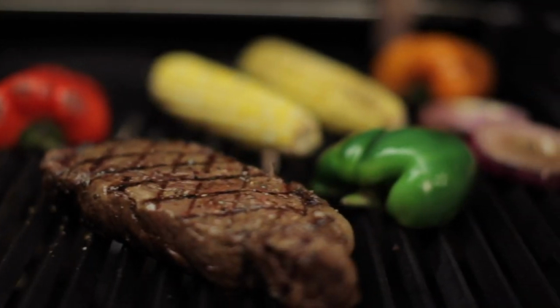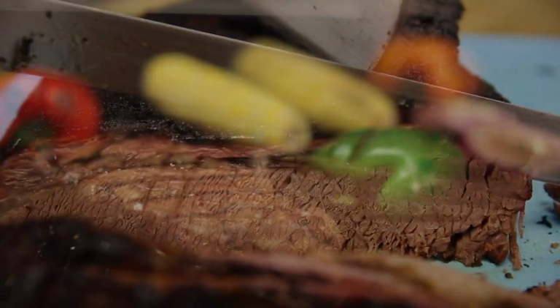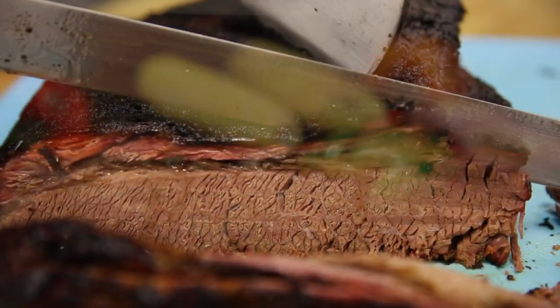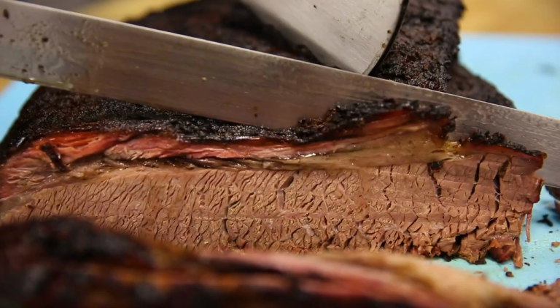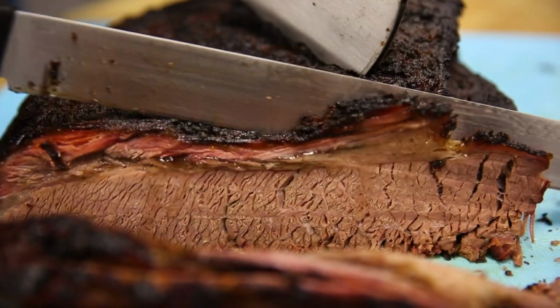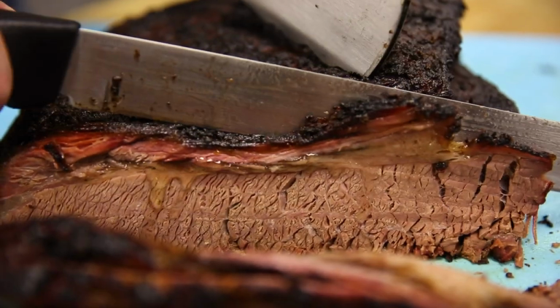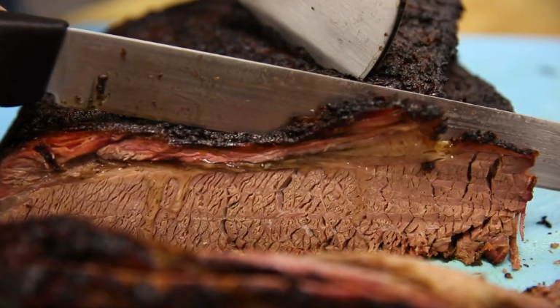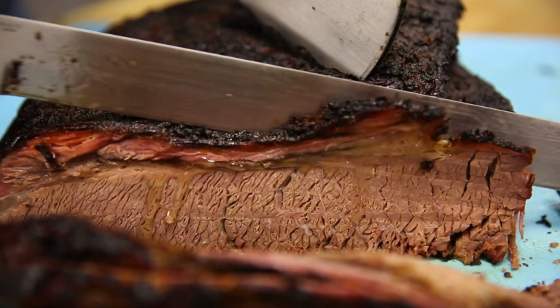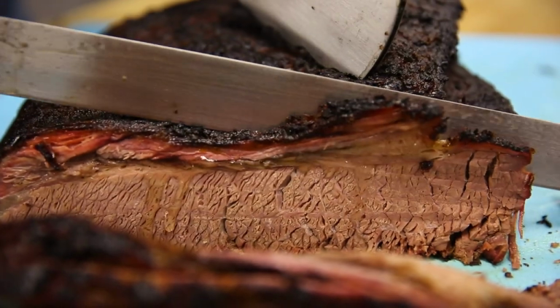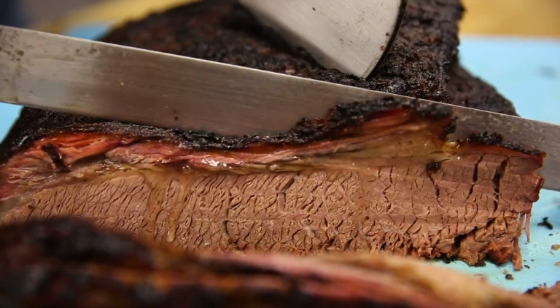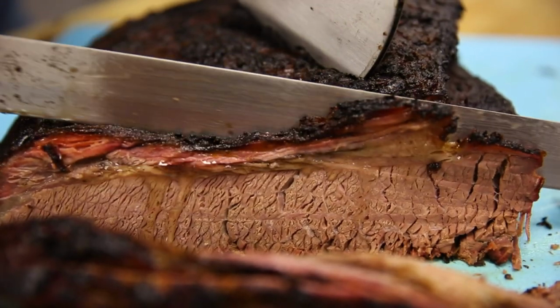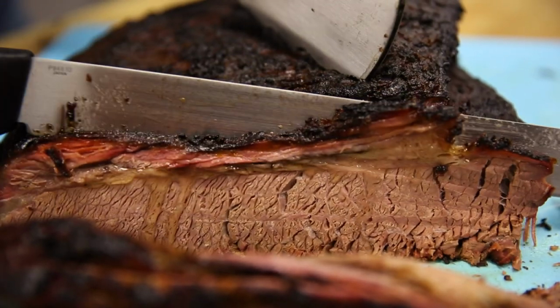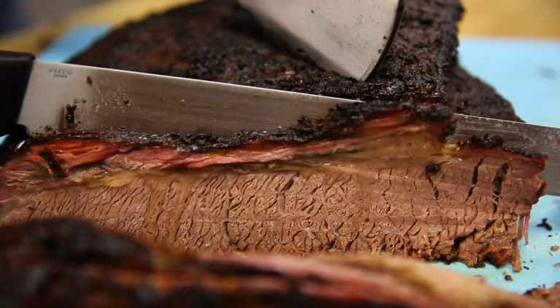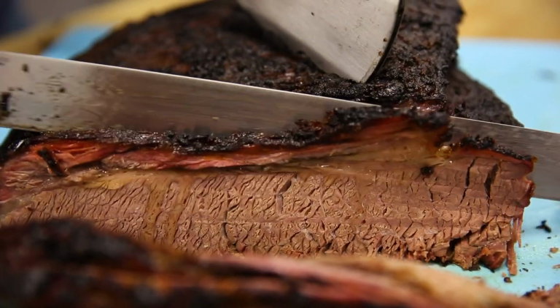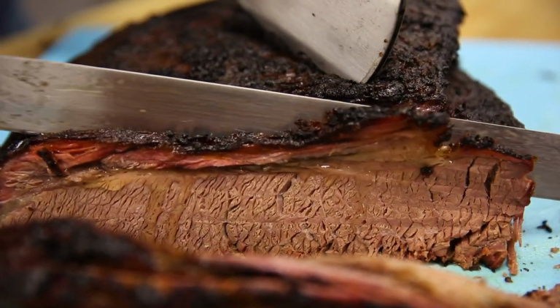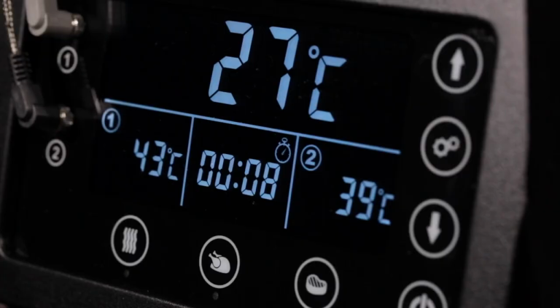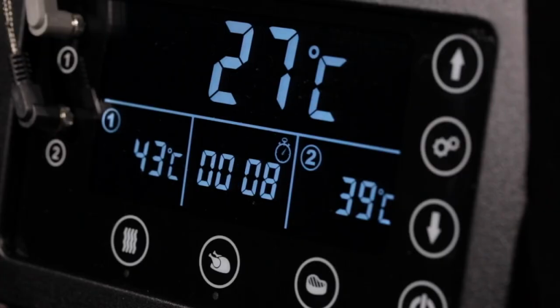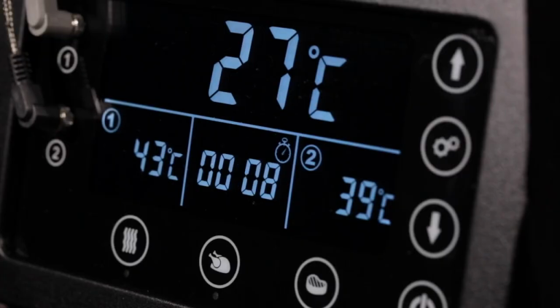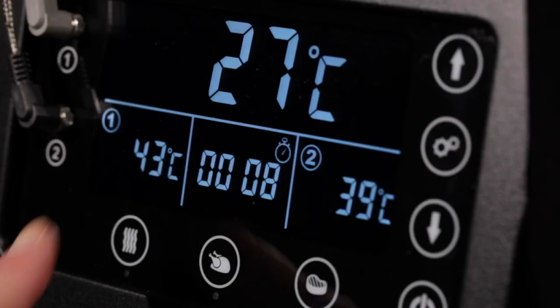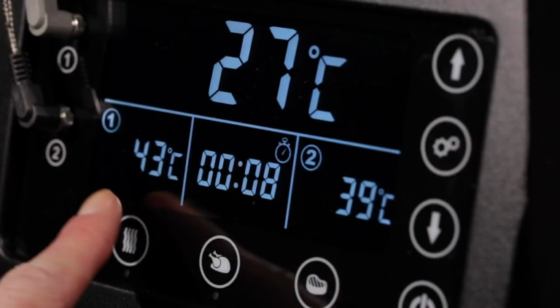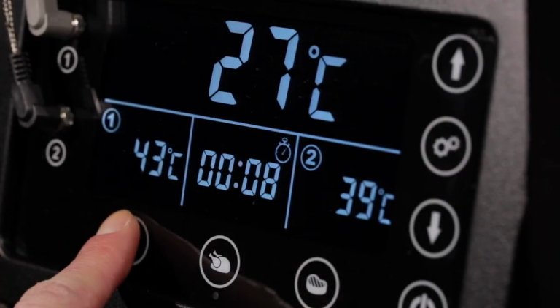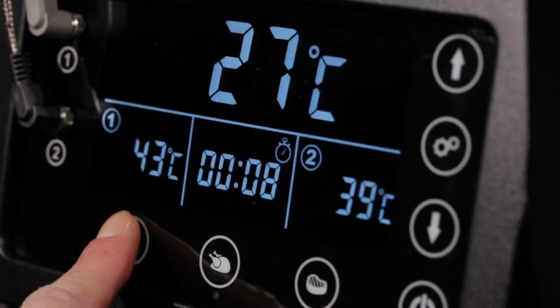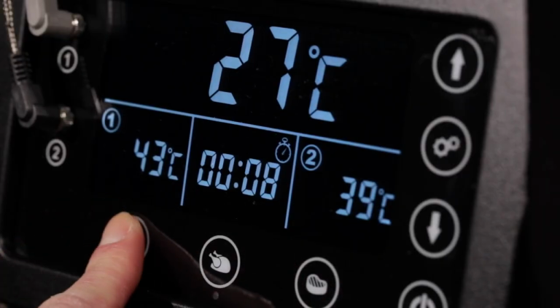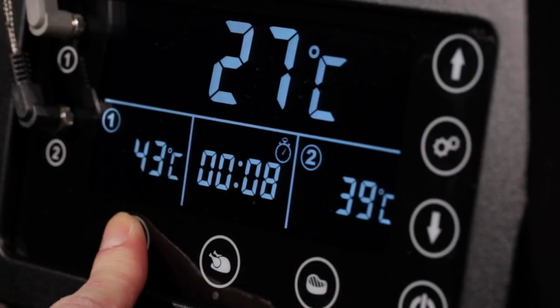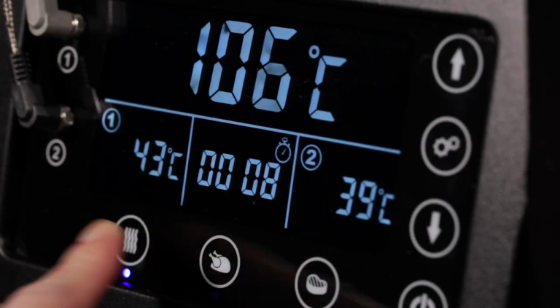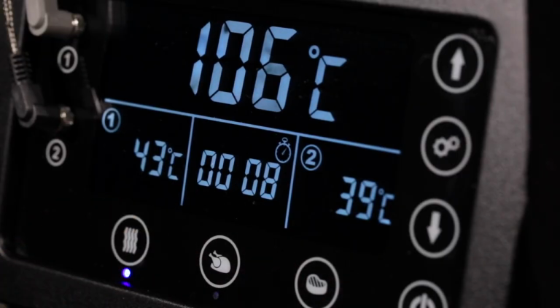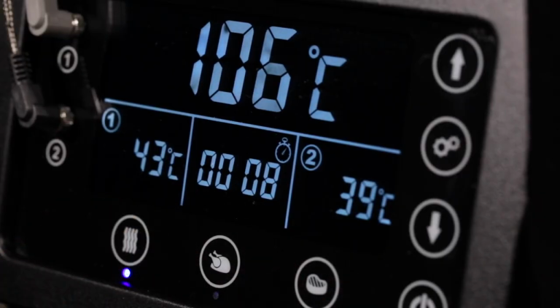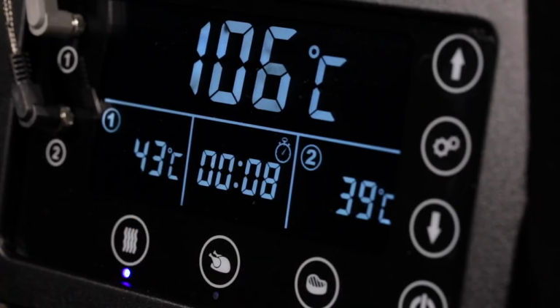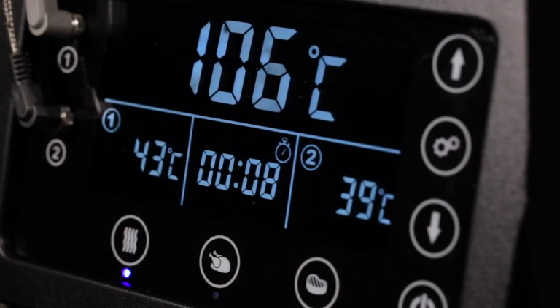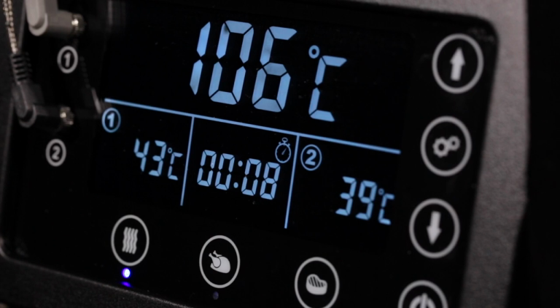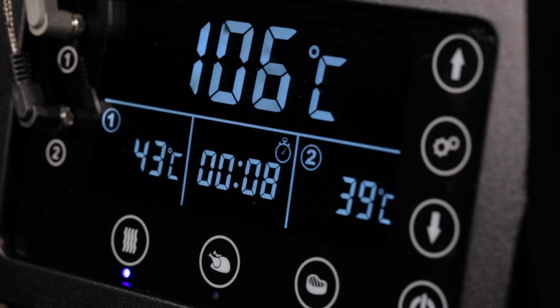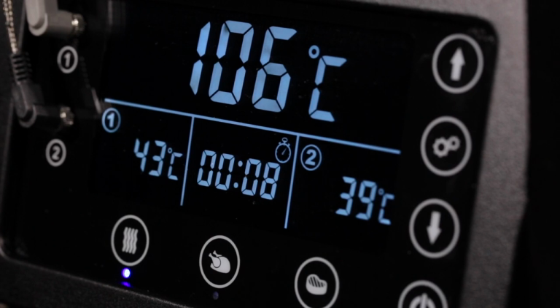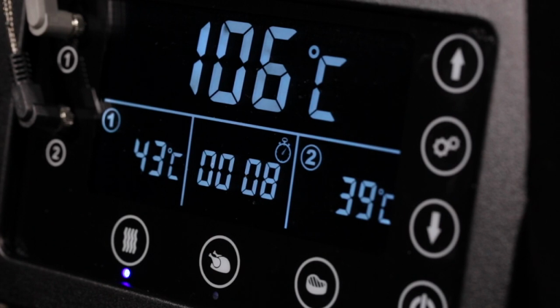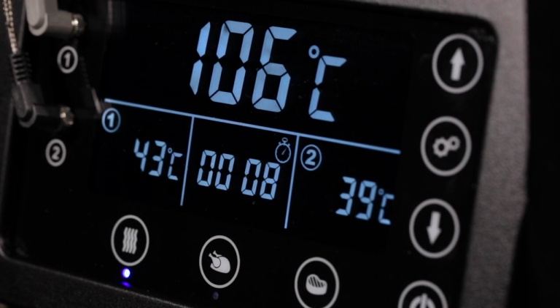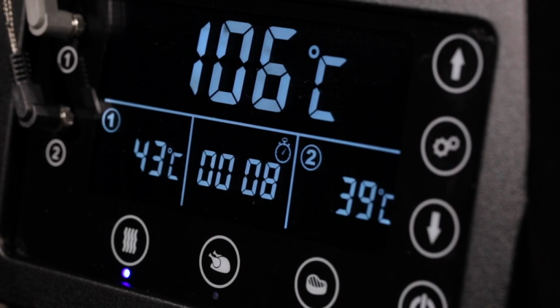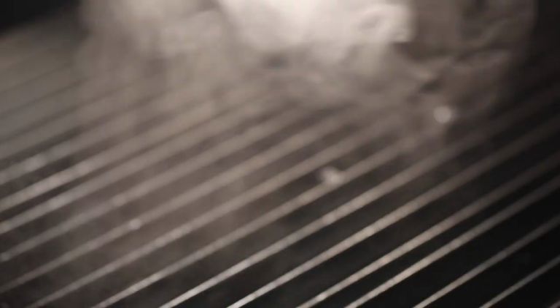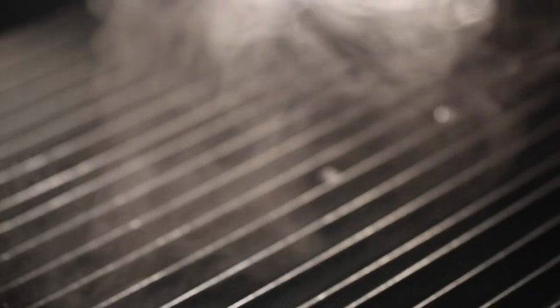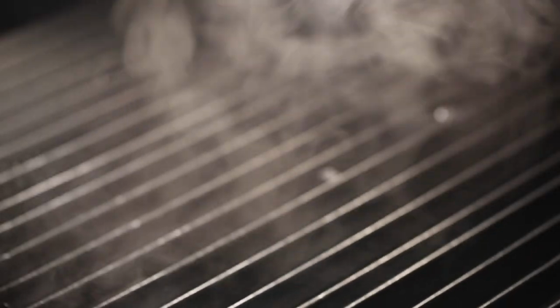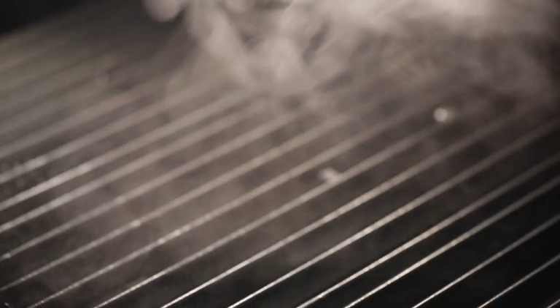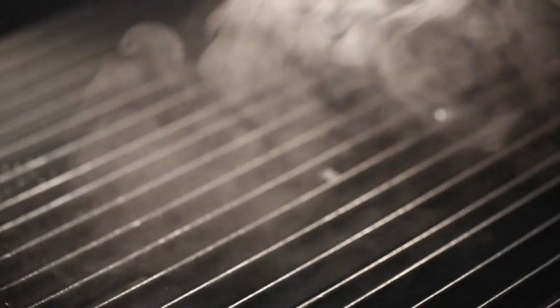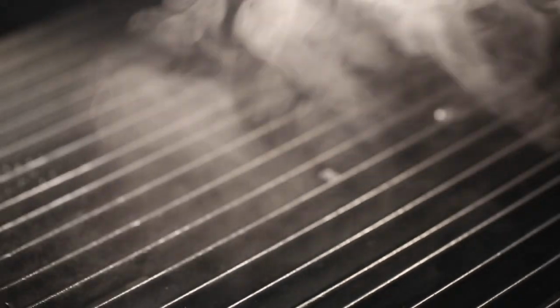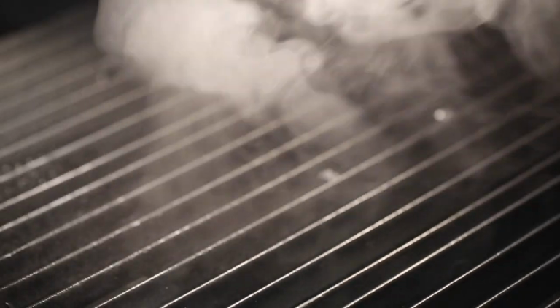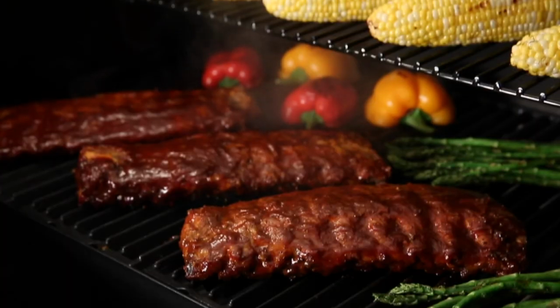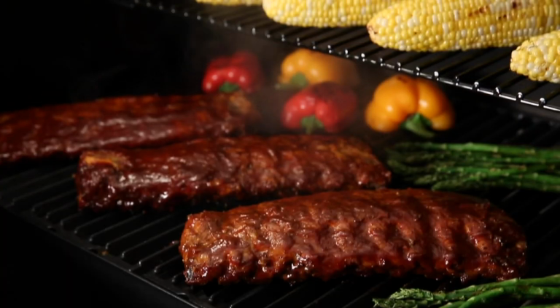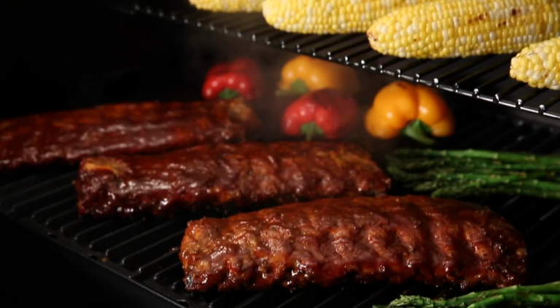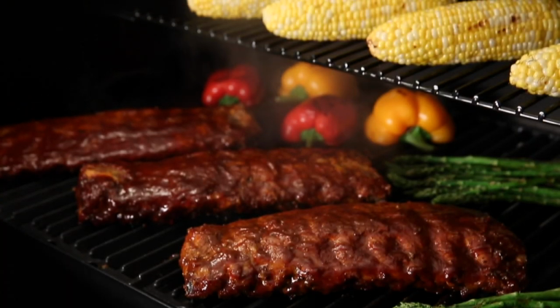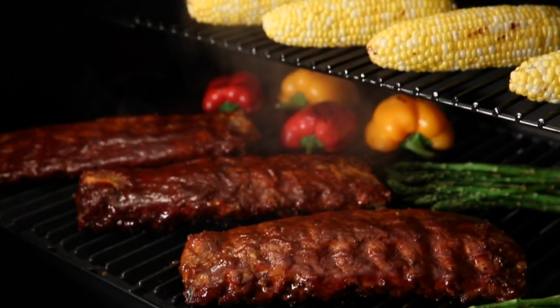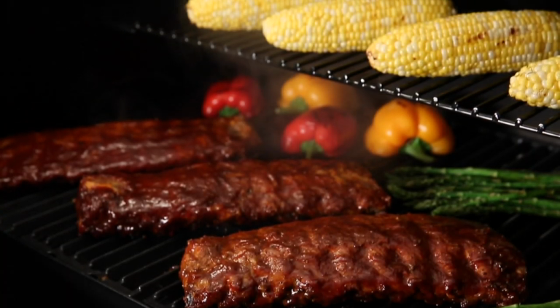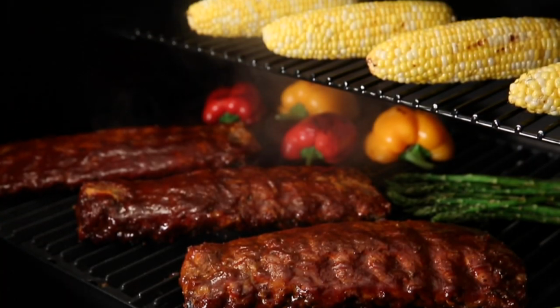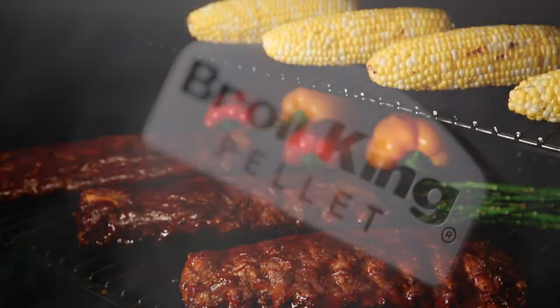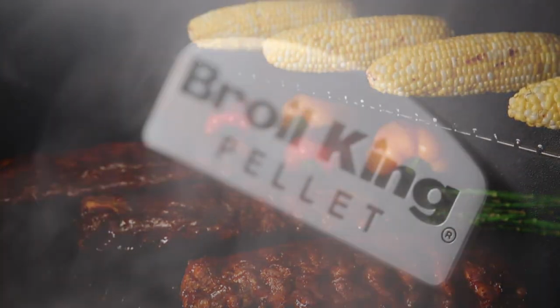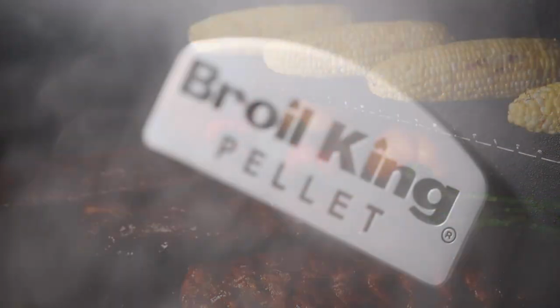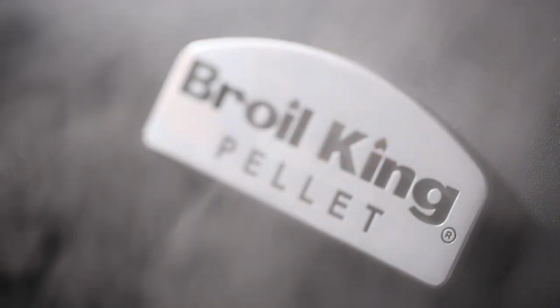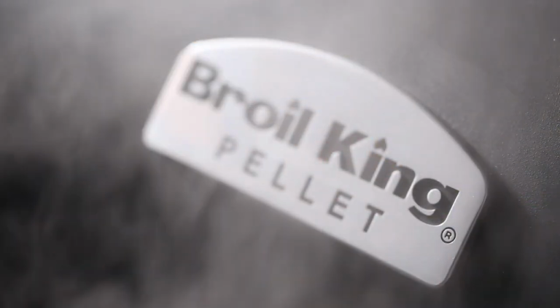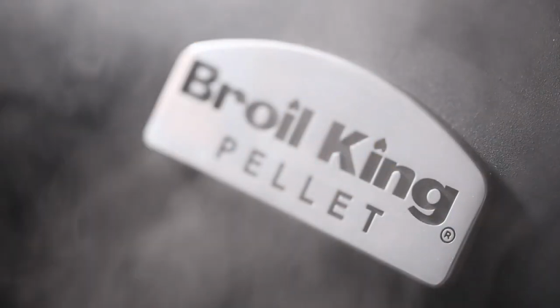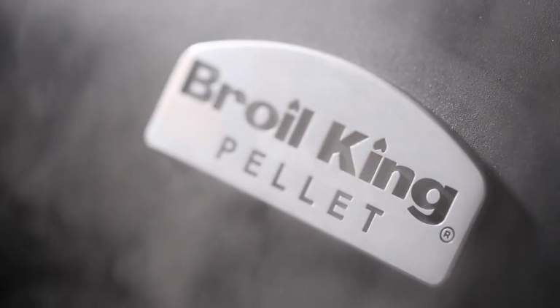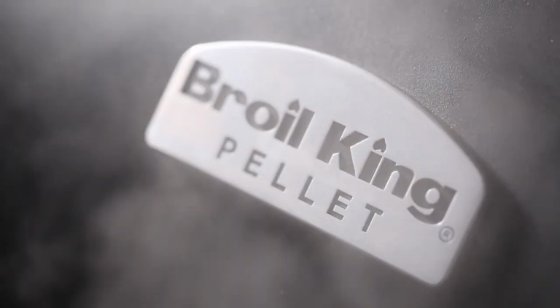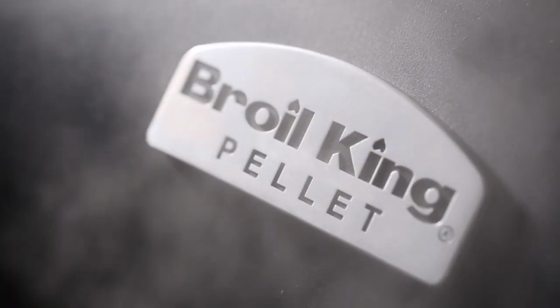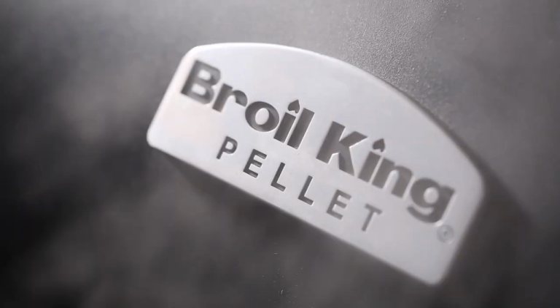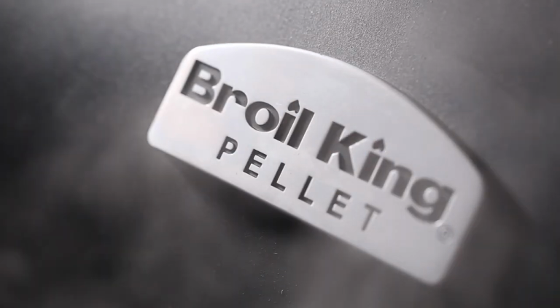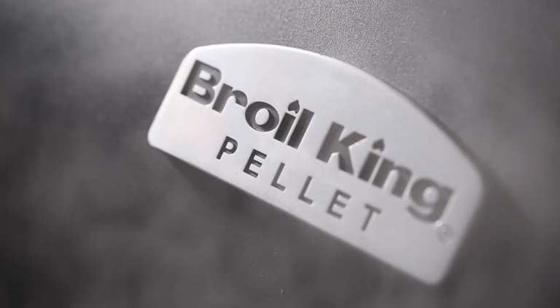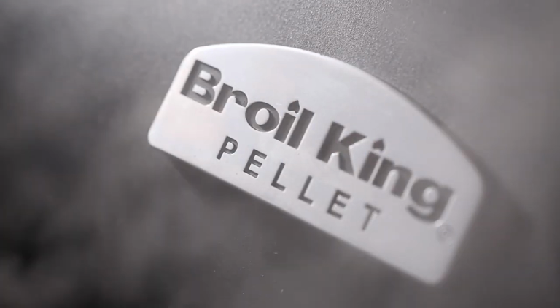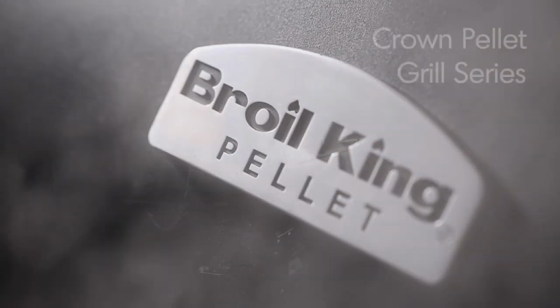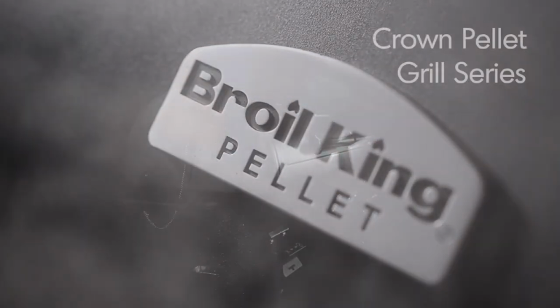Get ready for amazing results with the convenience, technology, performance, and flavor of Broil King's Crown Pellet Series.